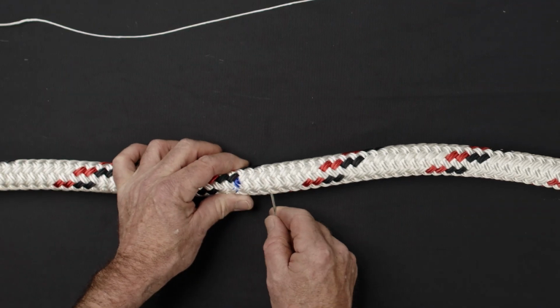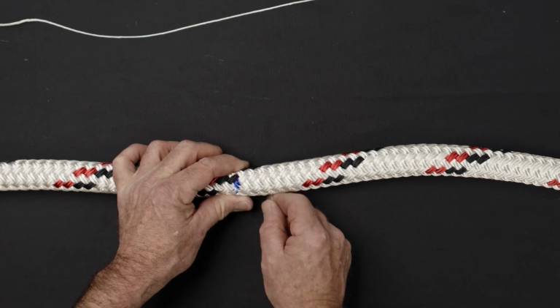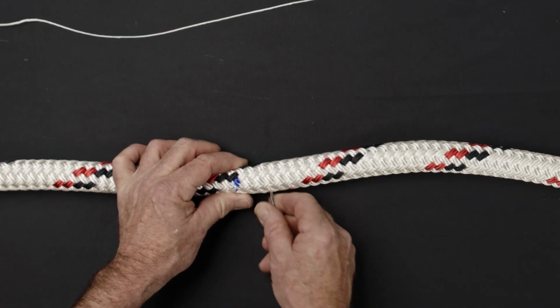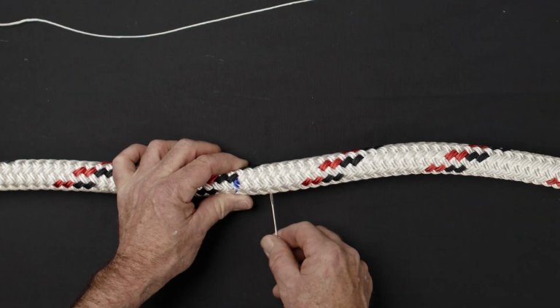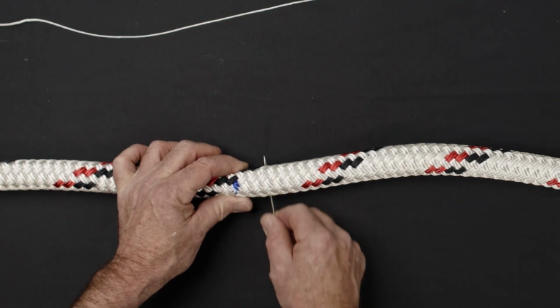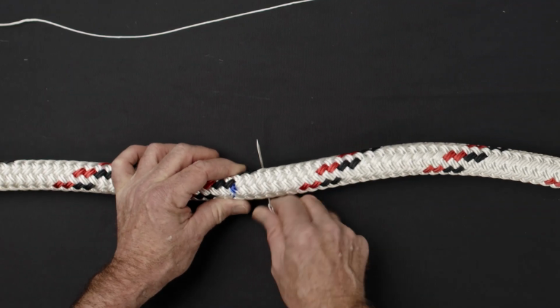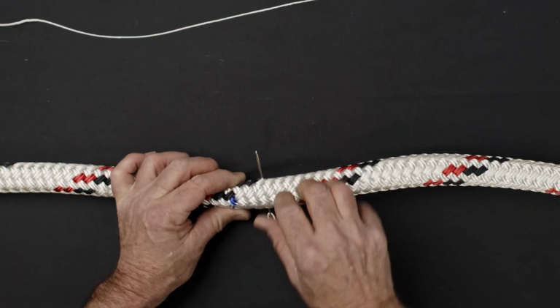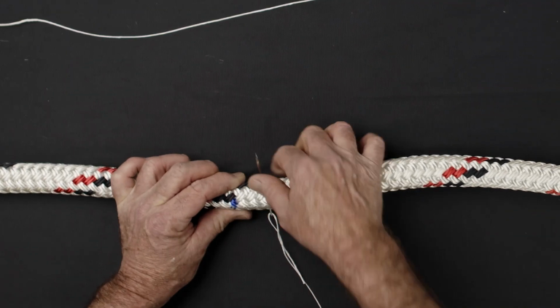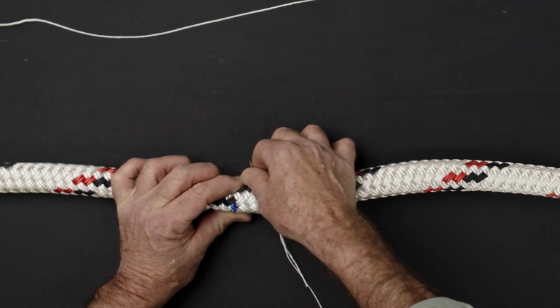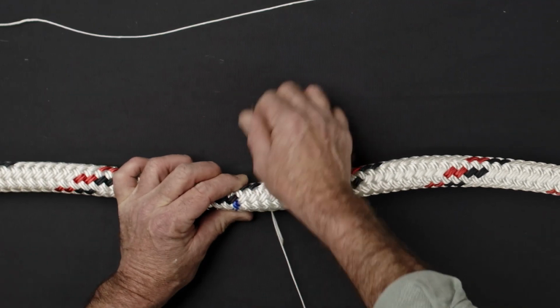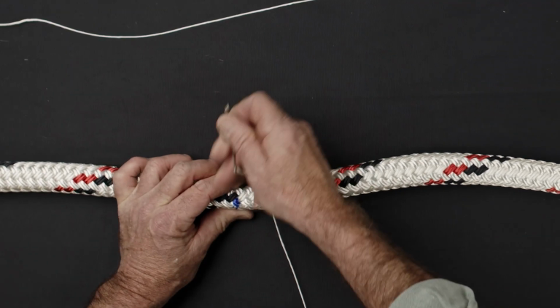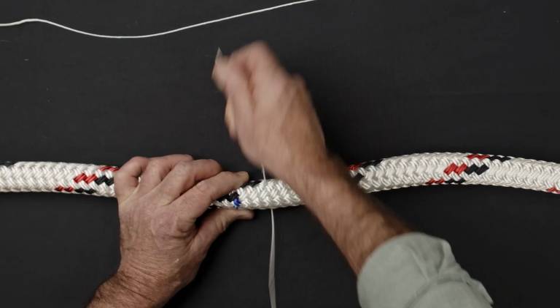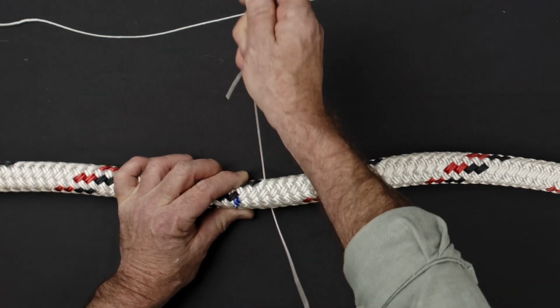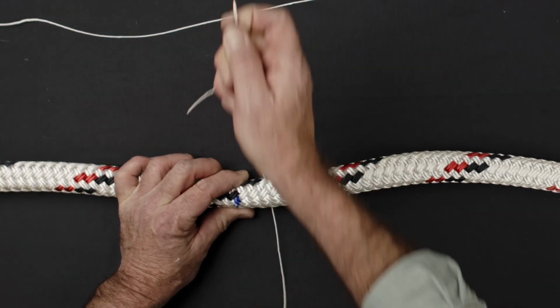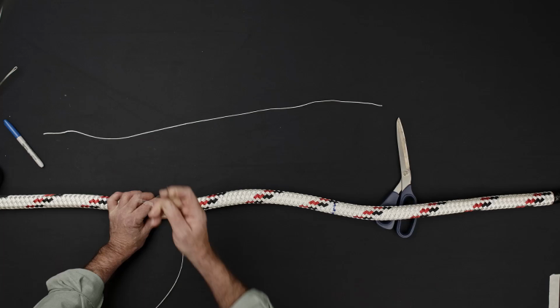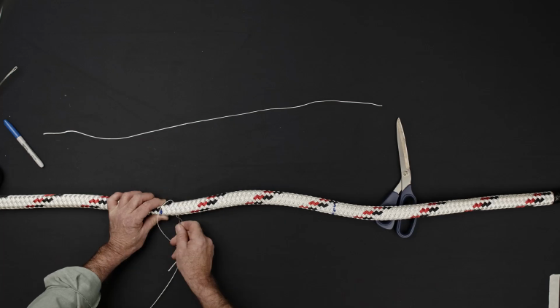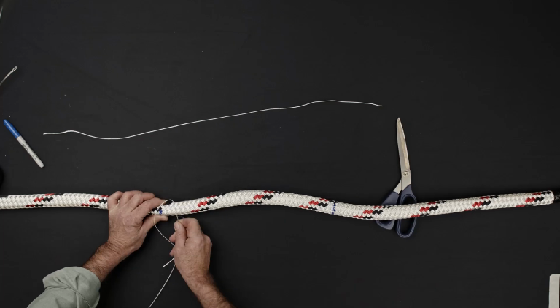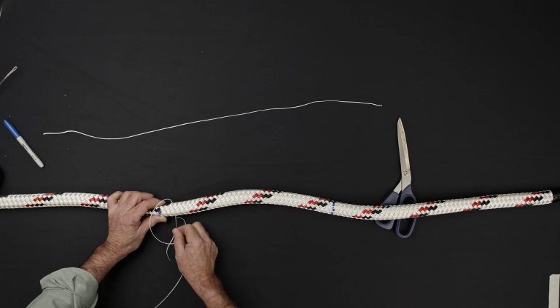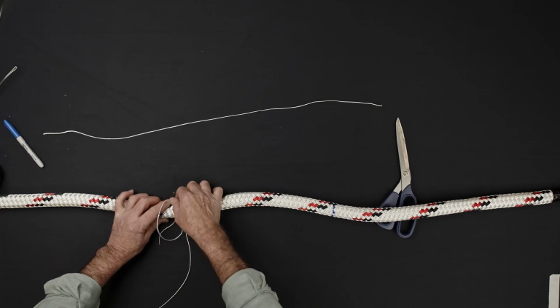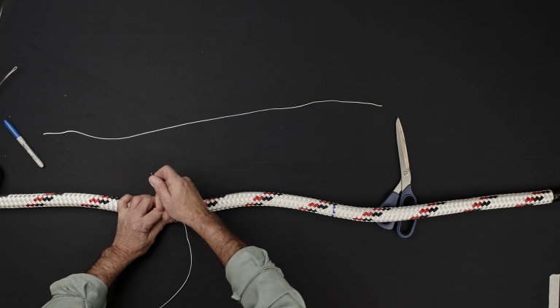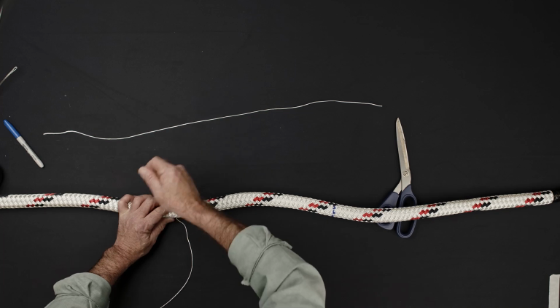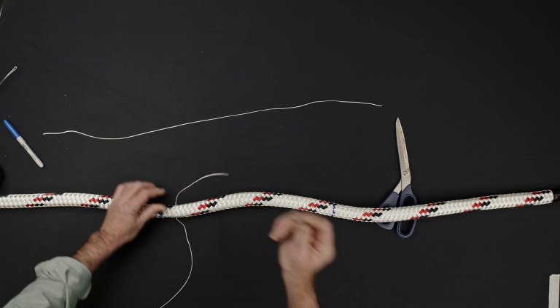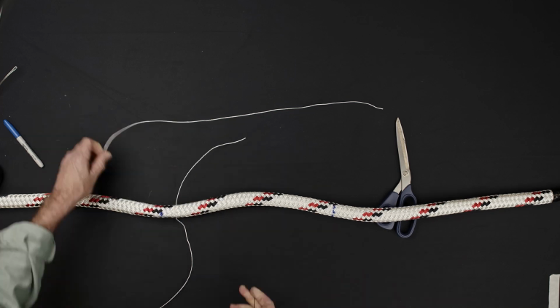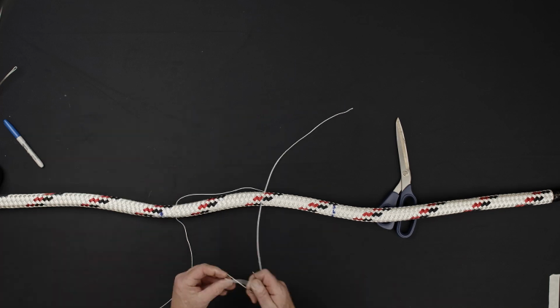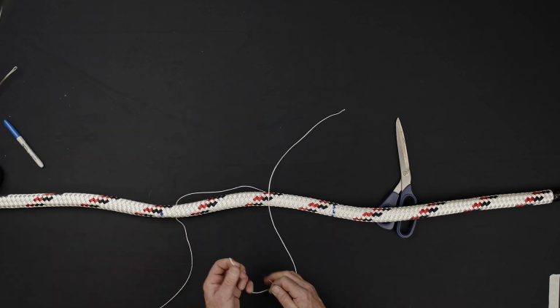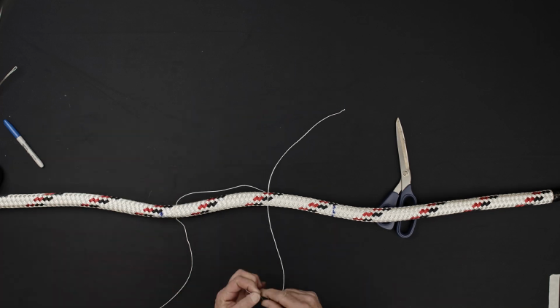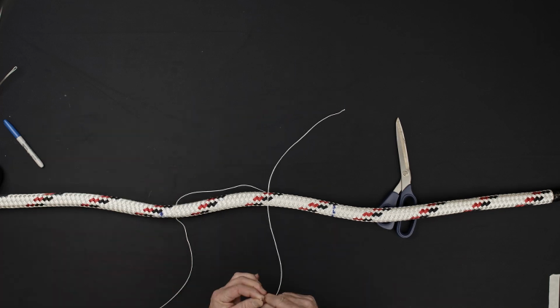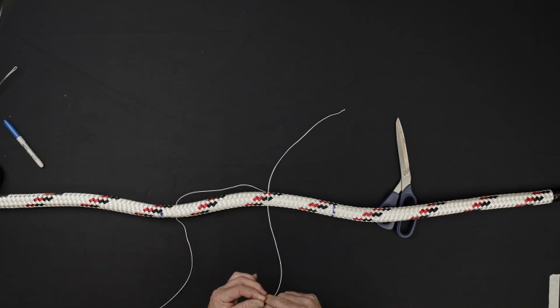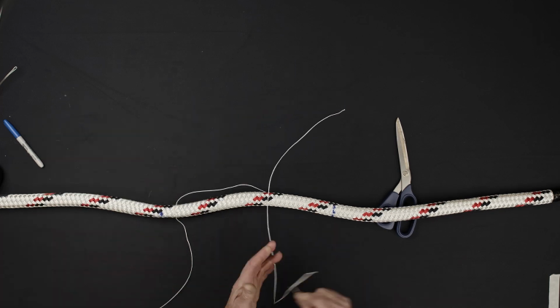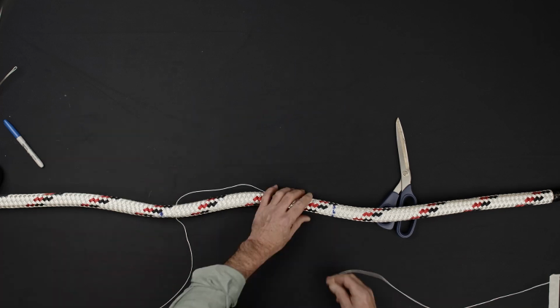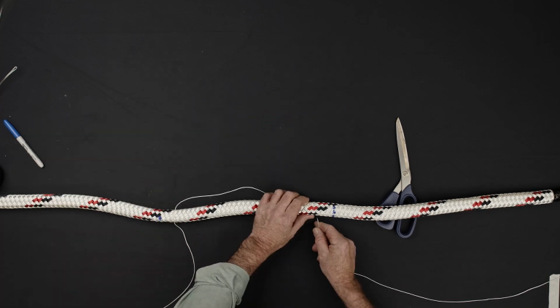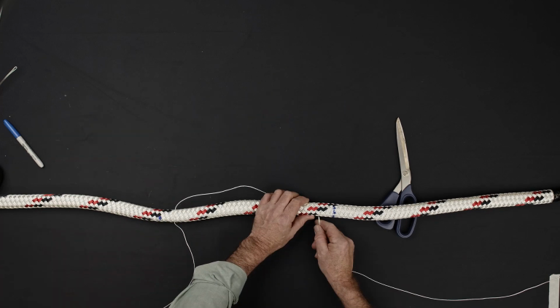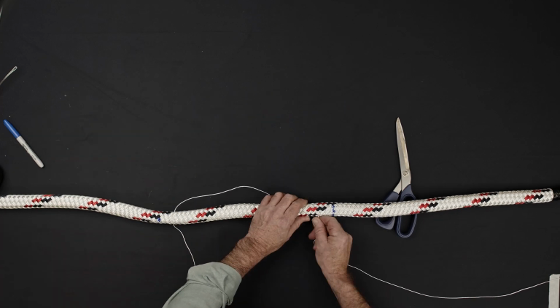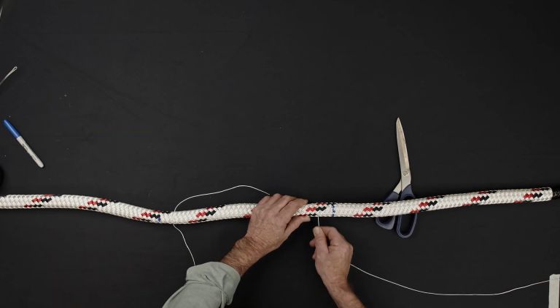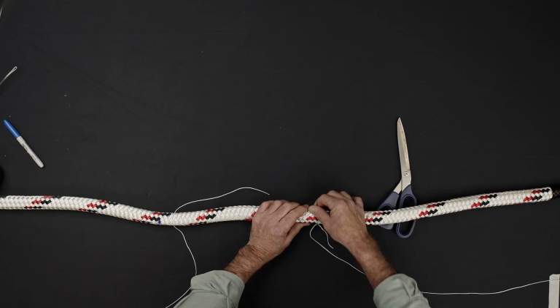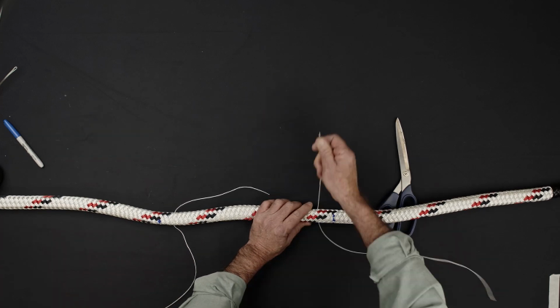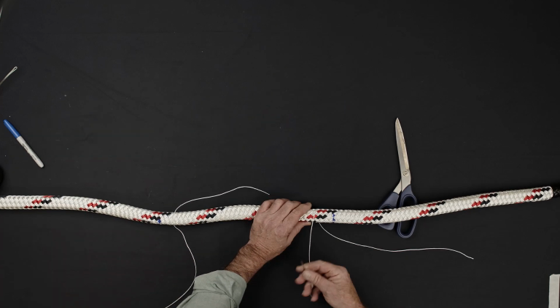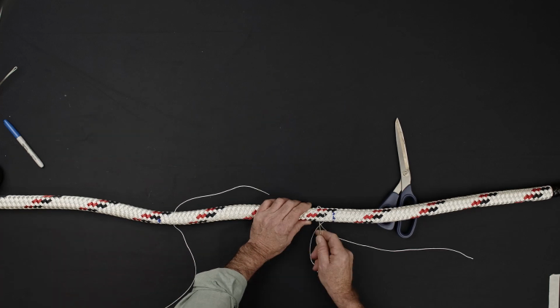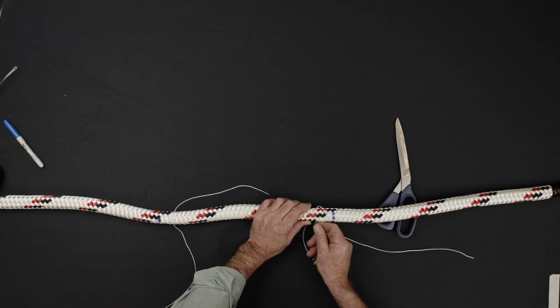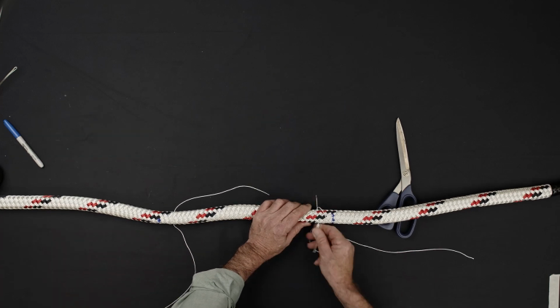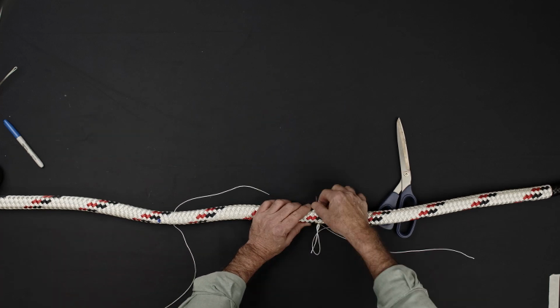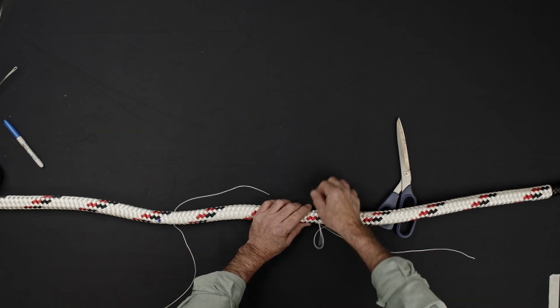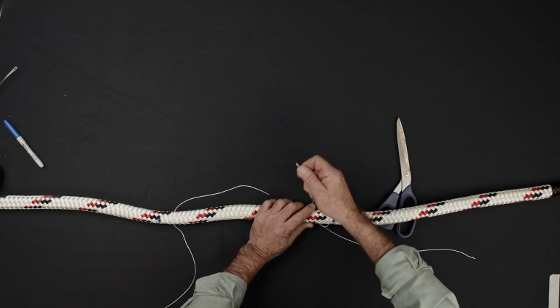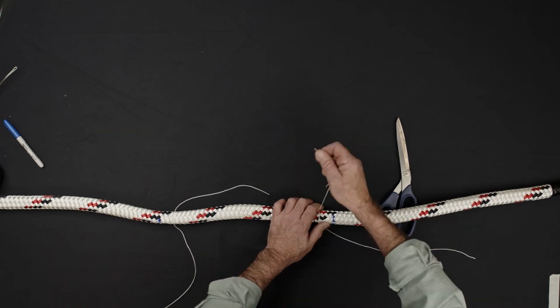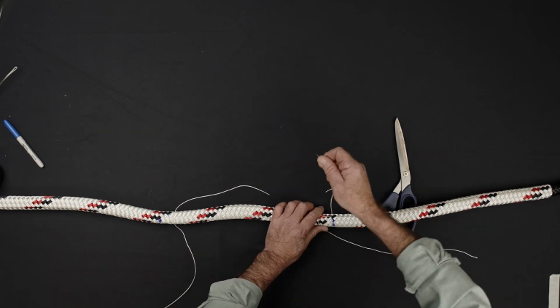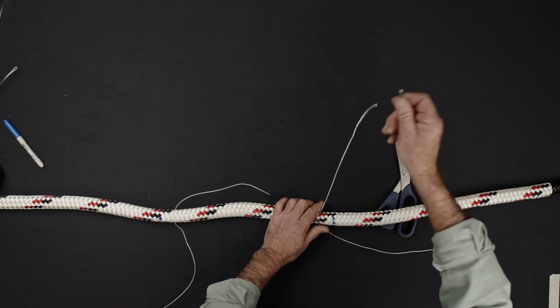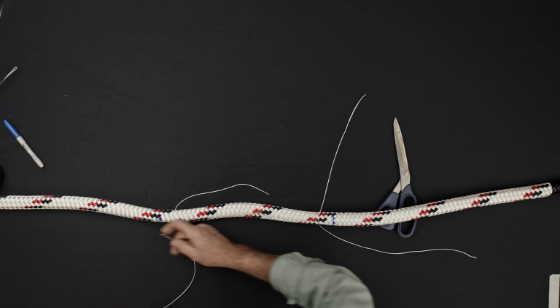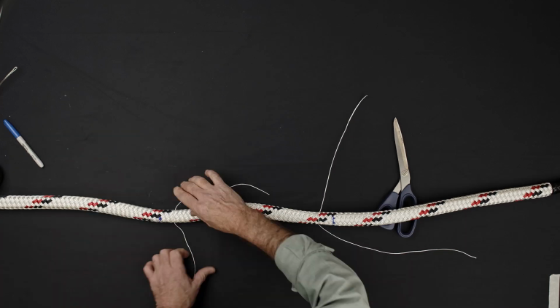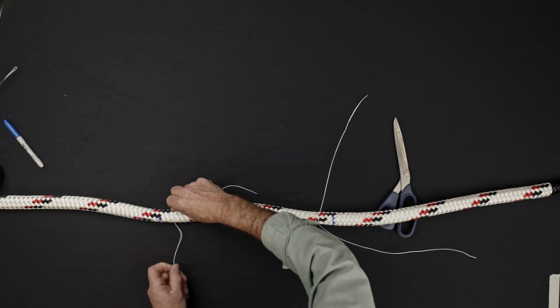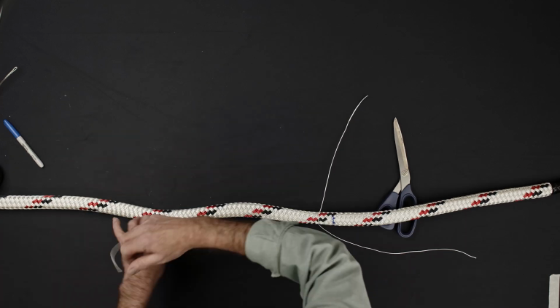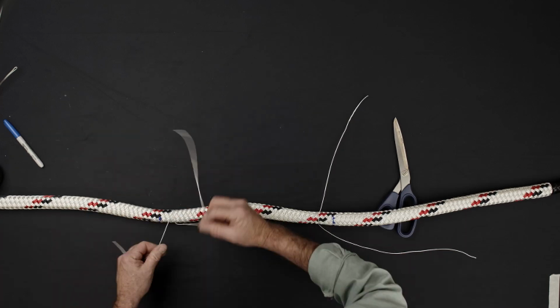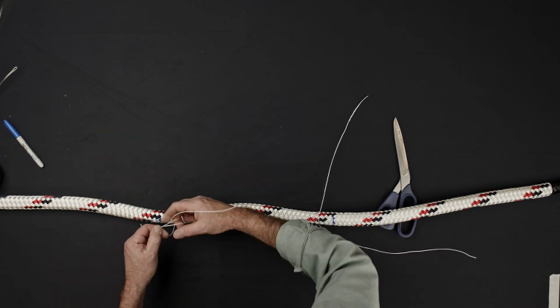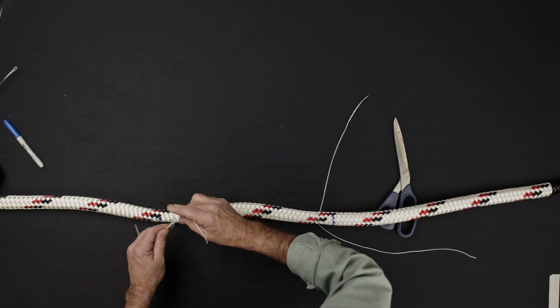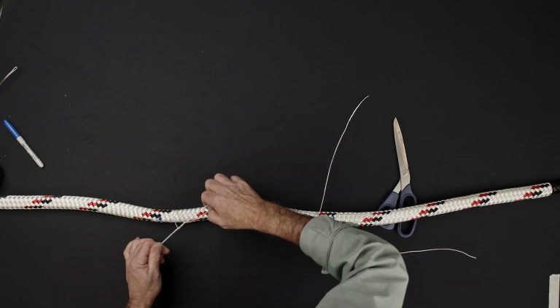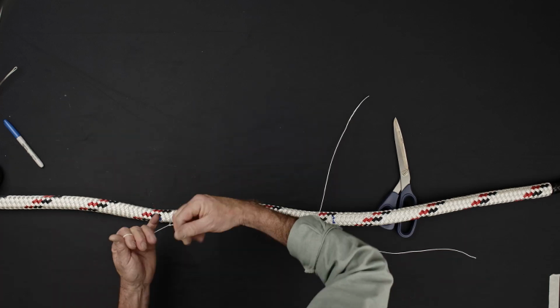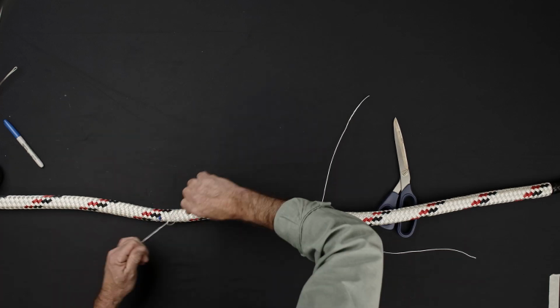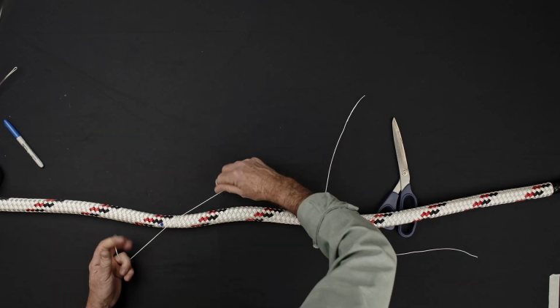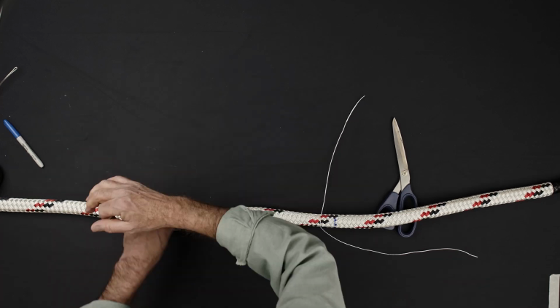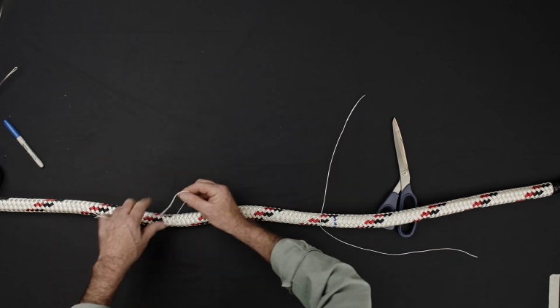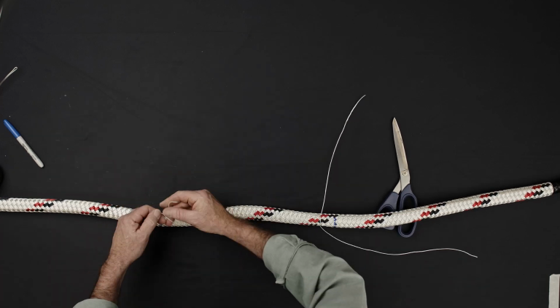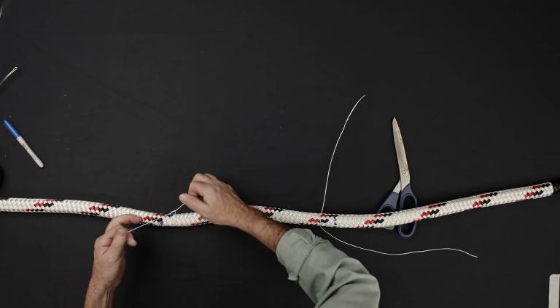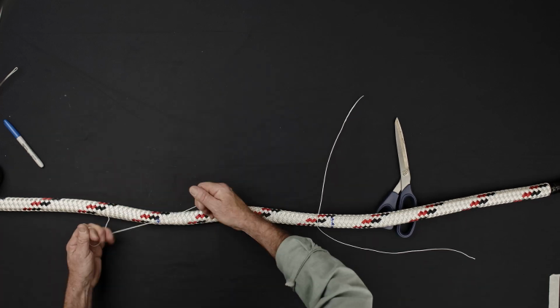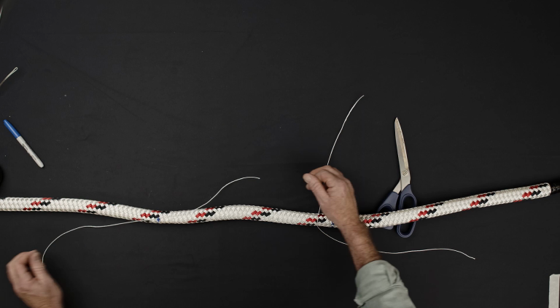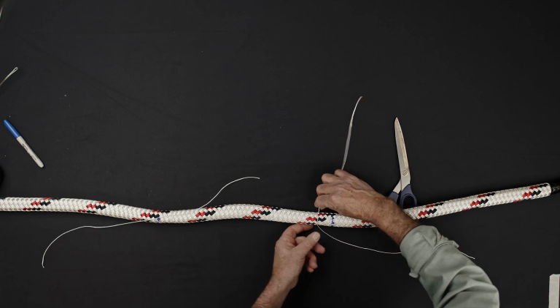Use a needle and wax whipping twine to stitch the core and sleeve together approximately one inch inside of the first and second eye mark.